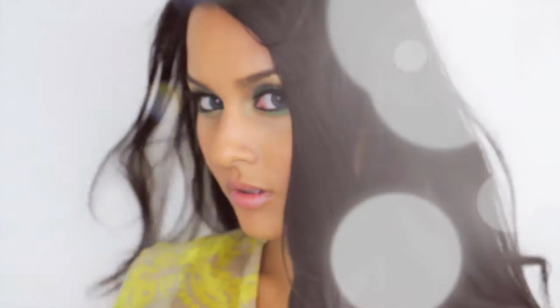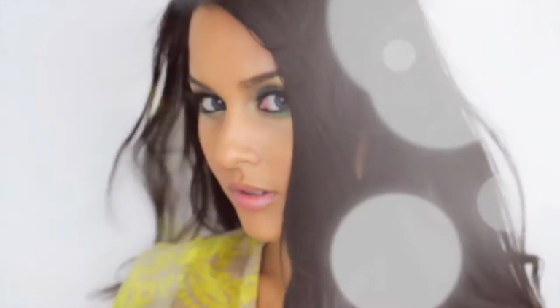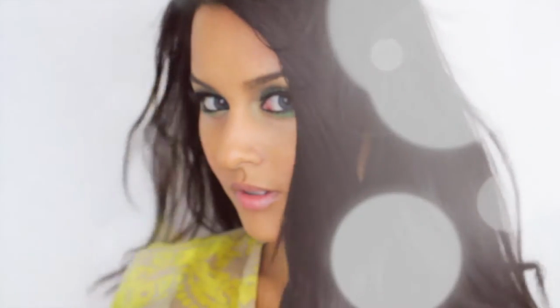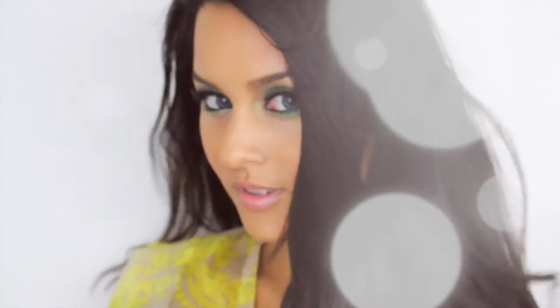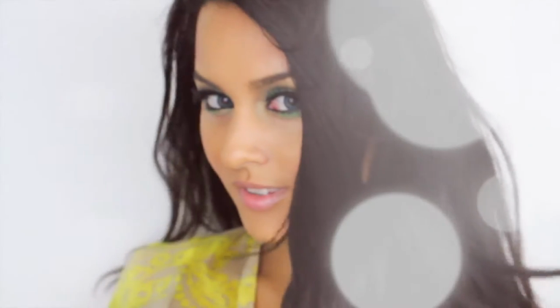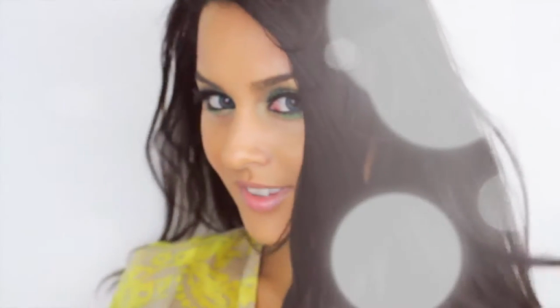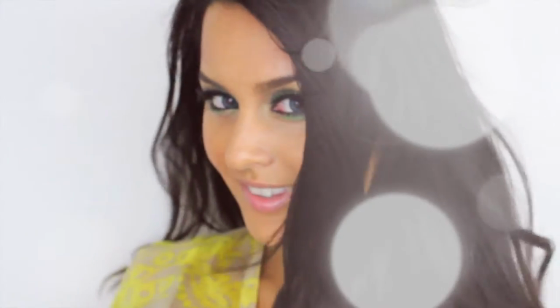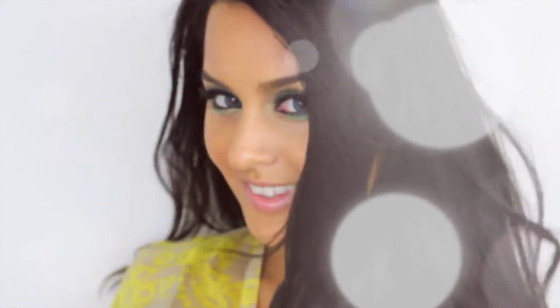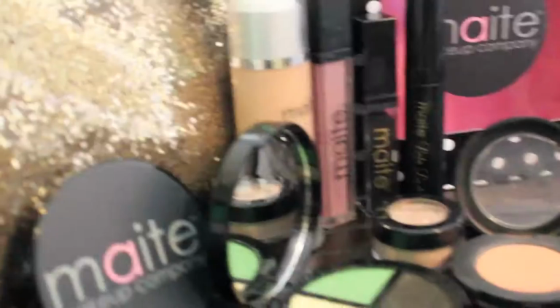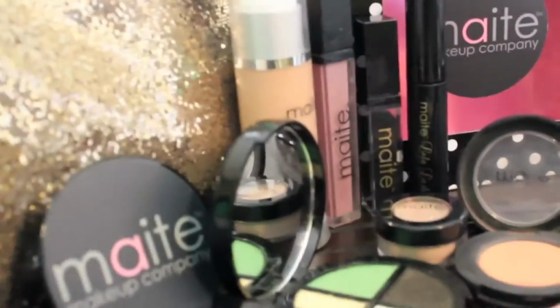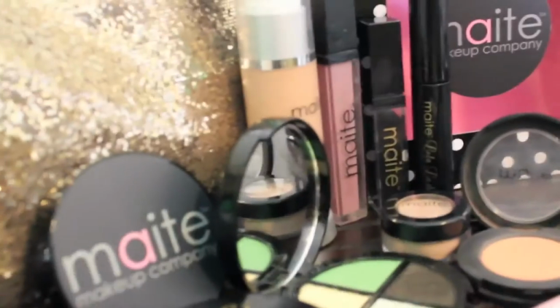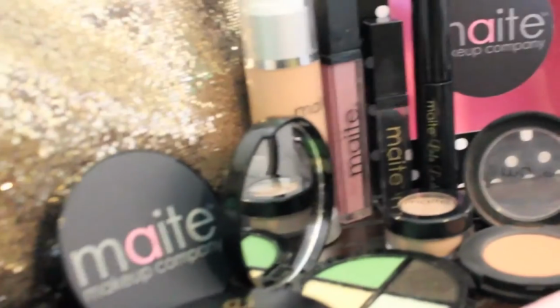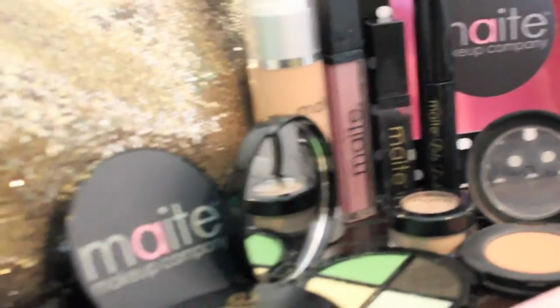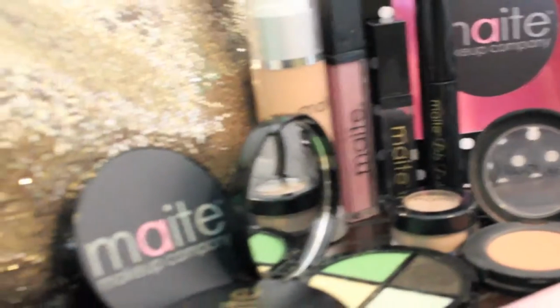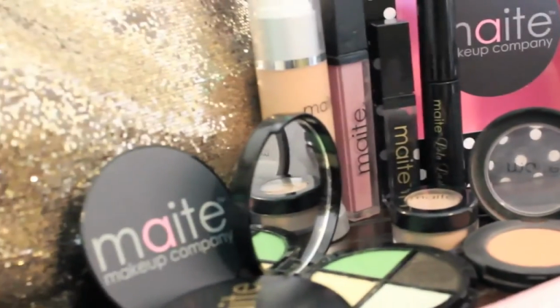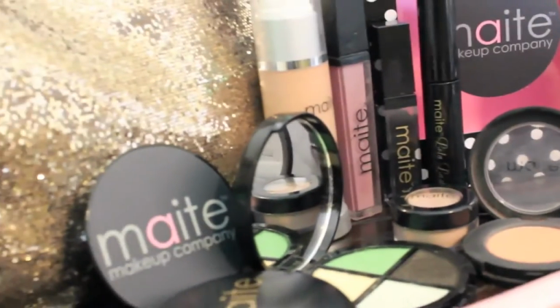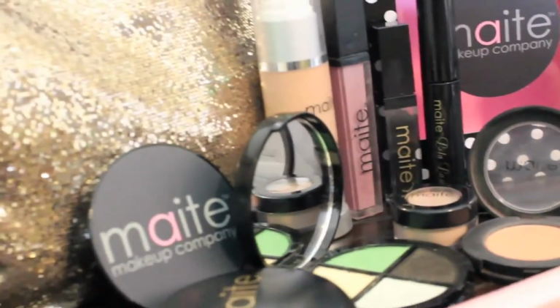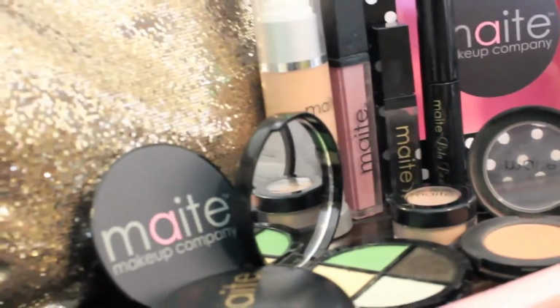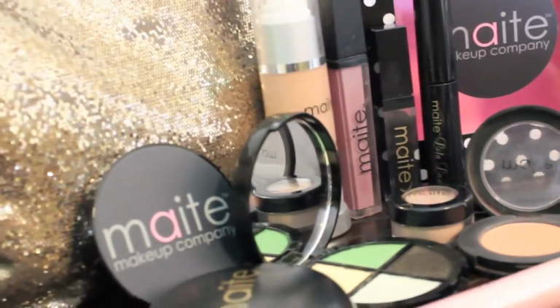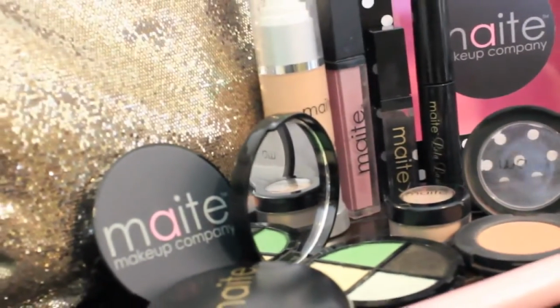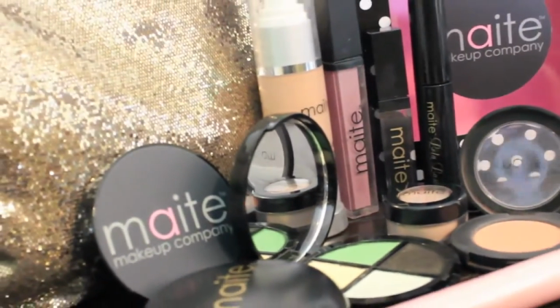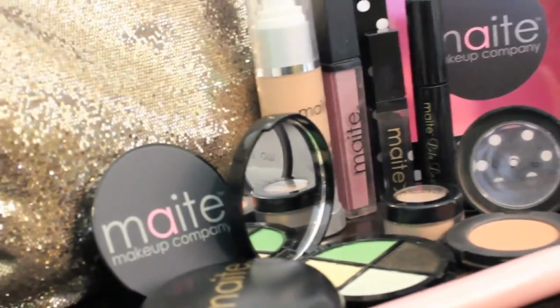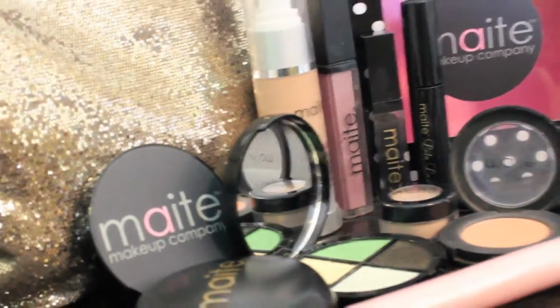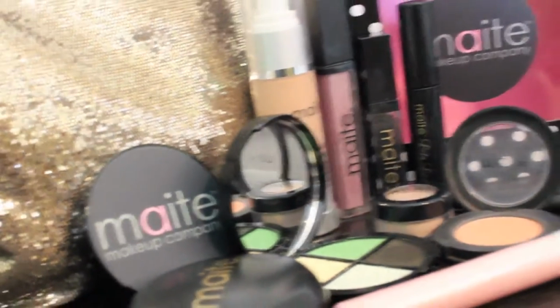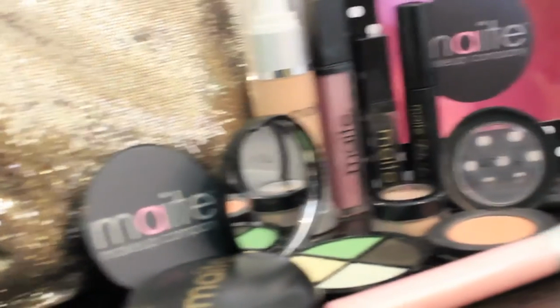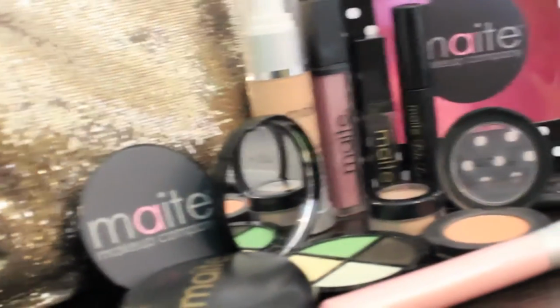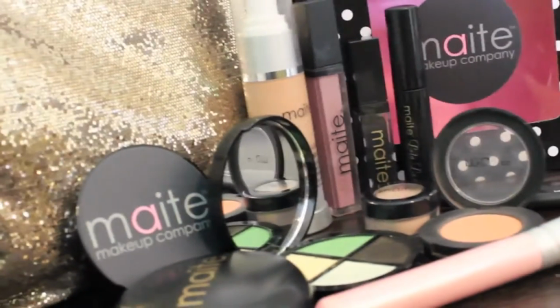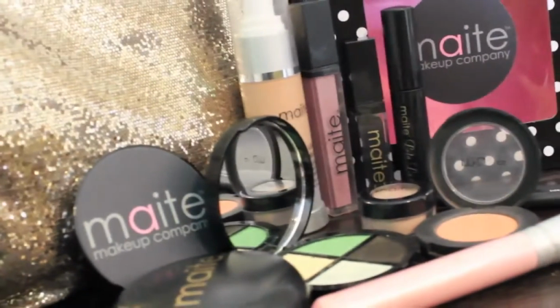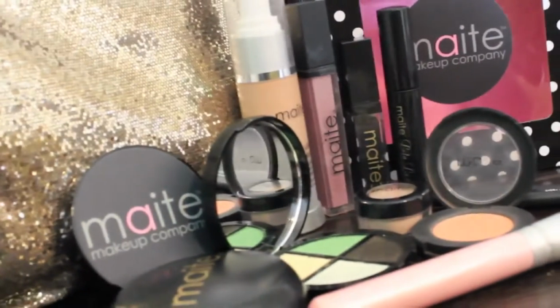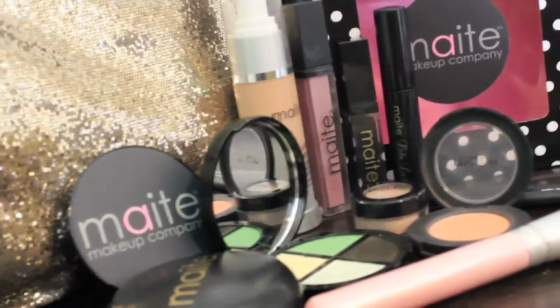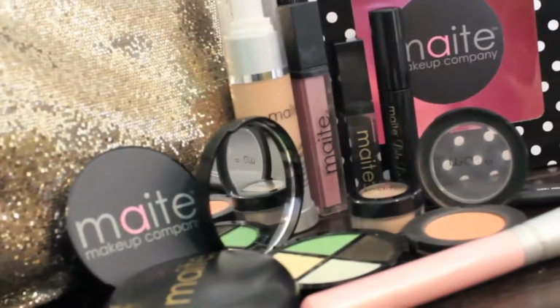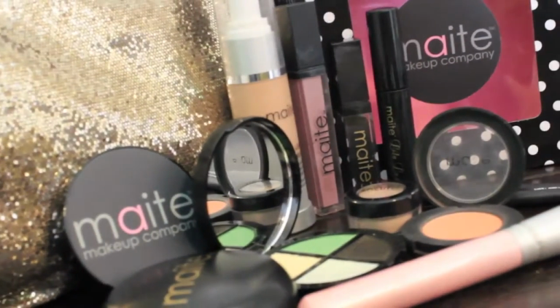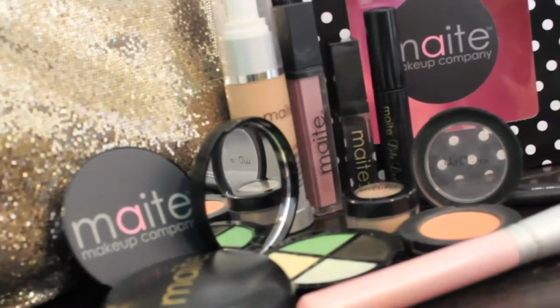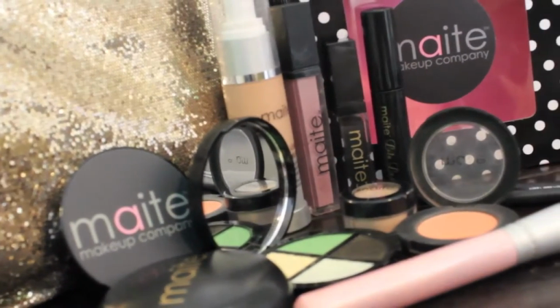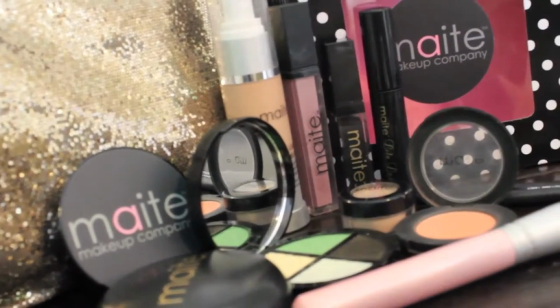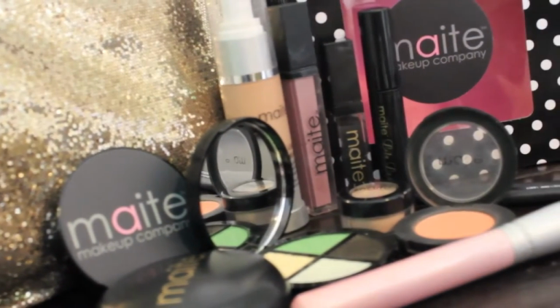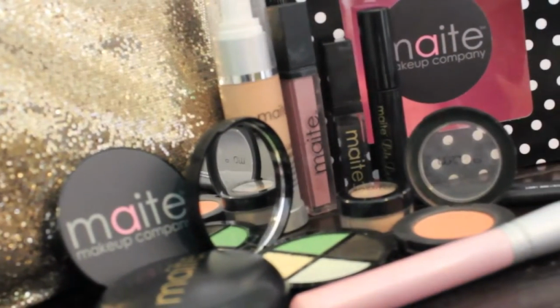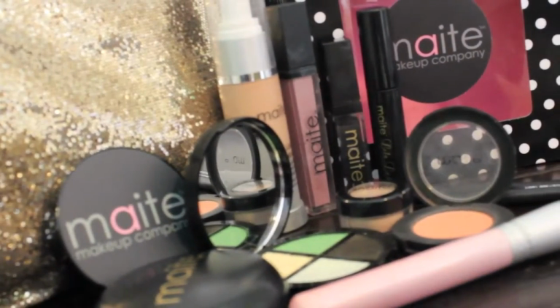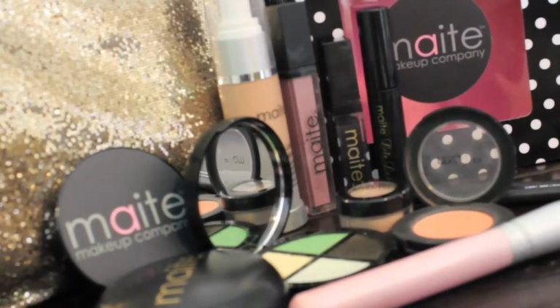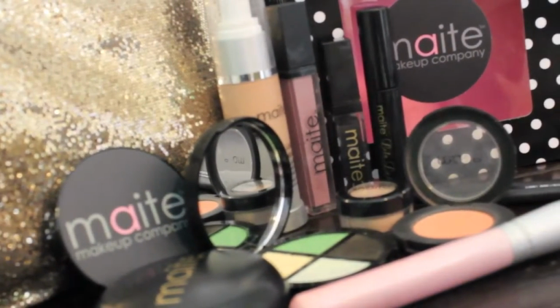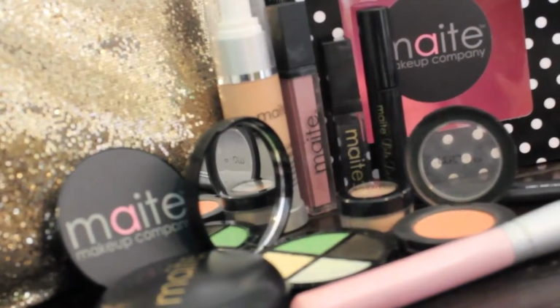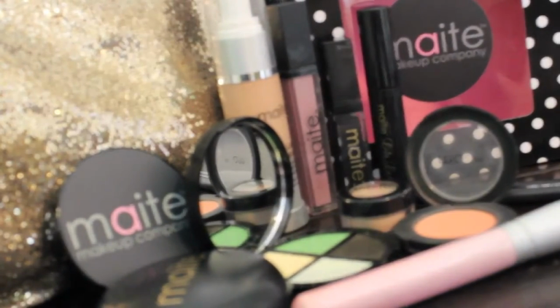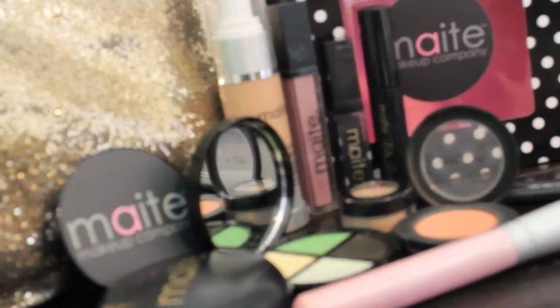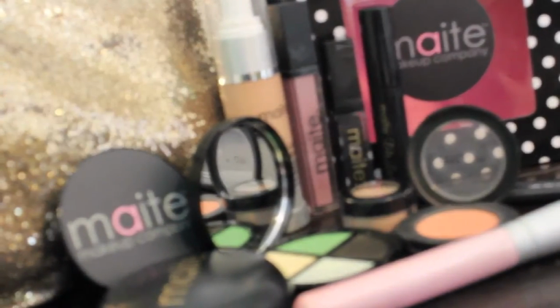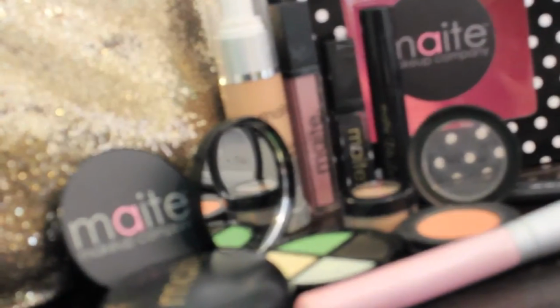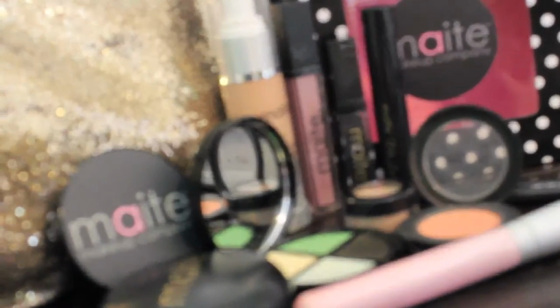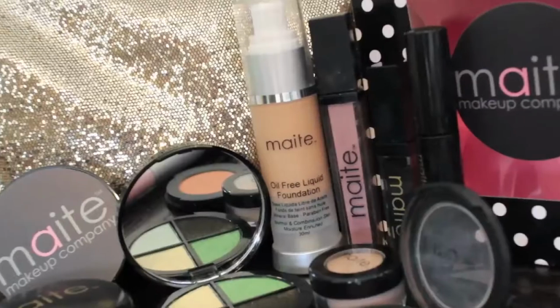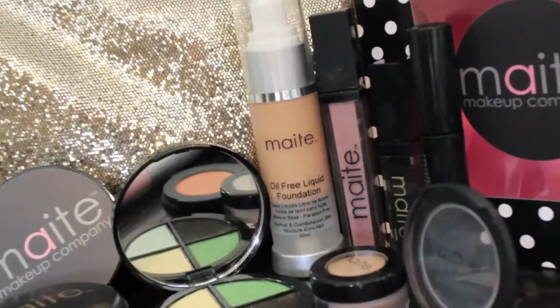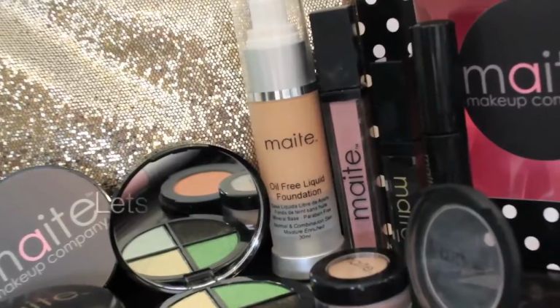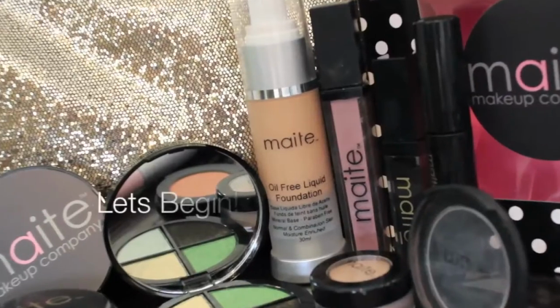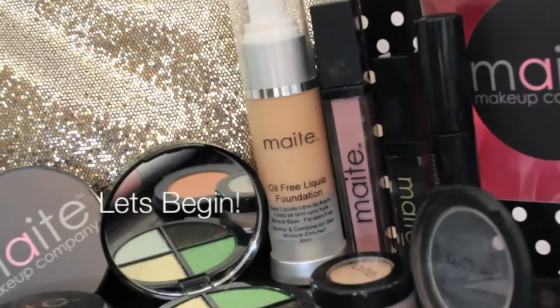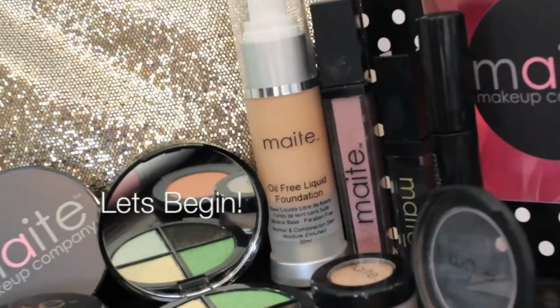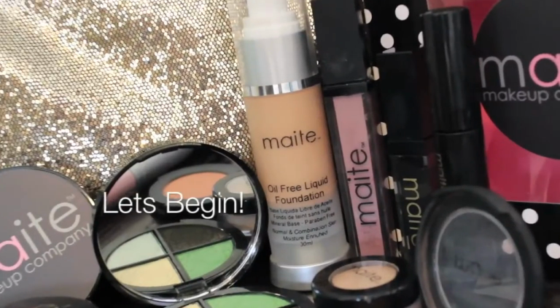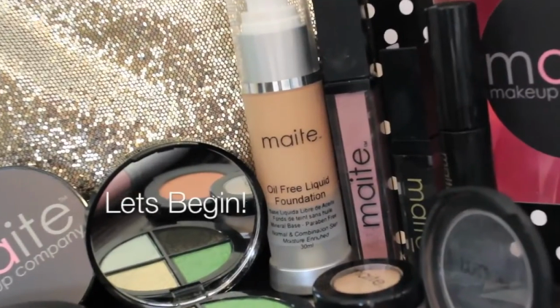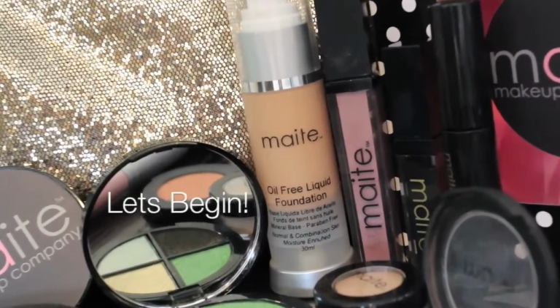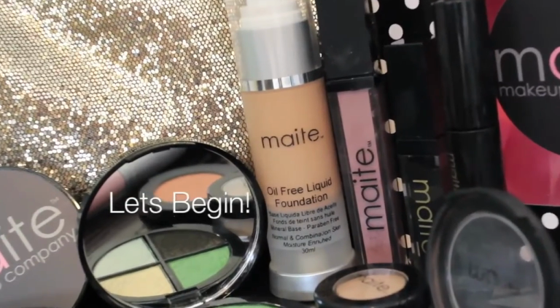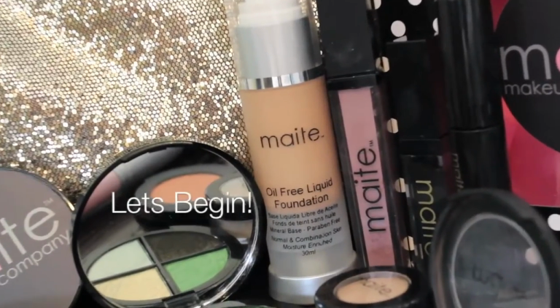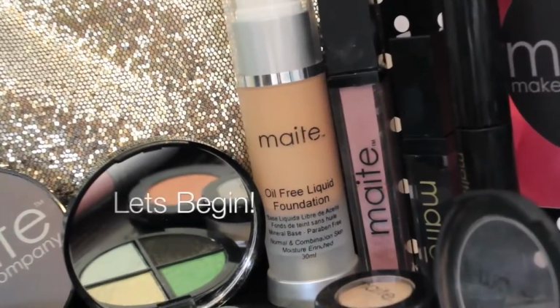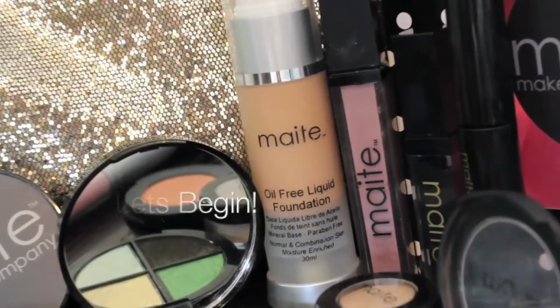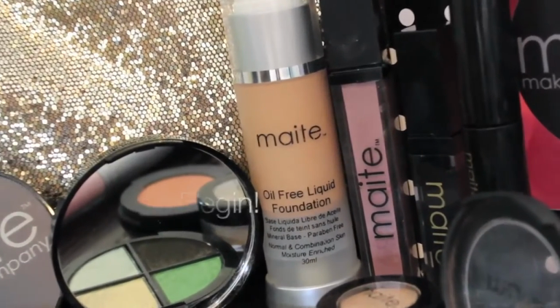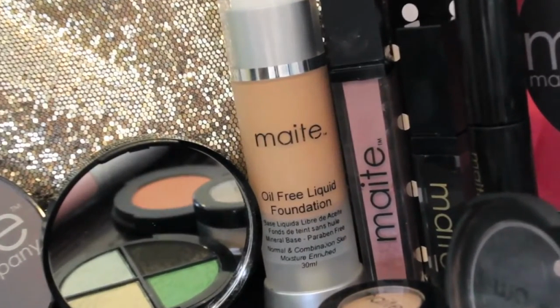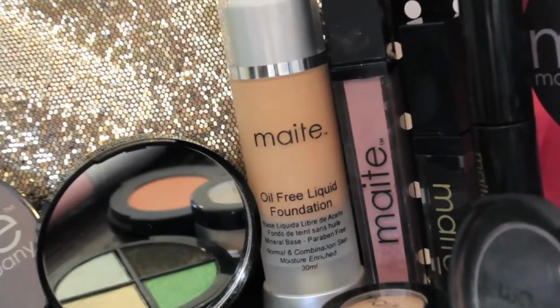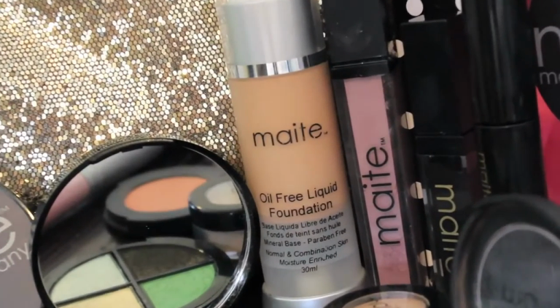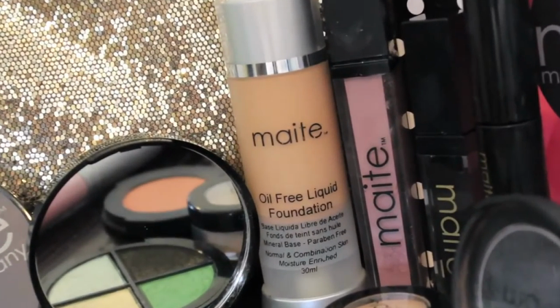Hey guys, here's a fun party makeup look for you this summer. If you want to know how I got it, let's begin.